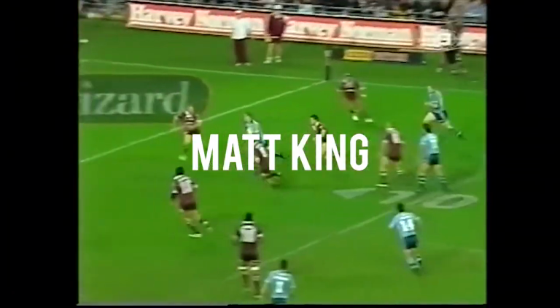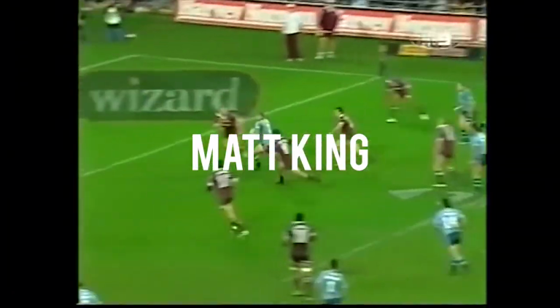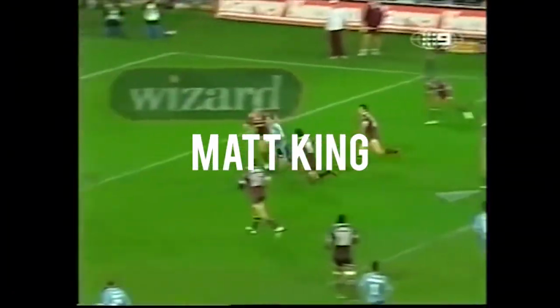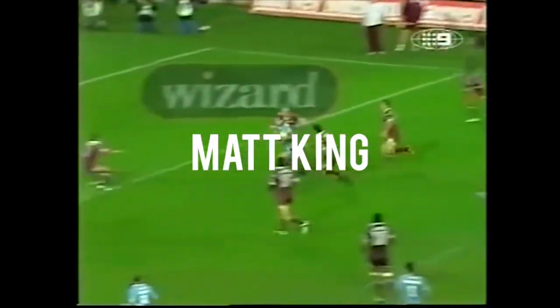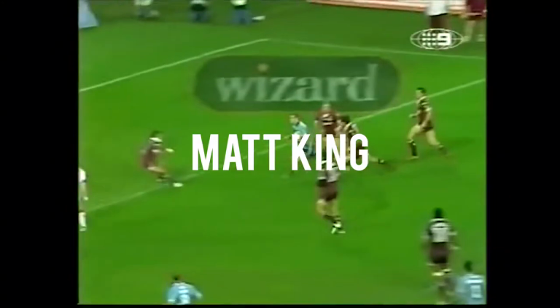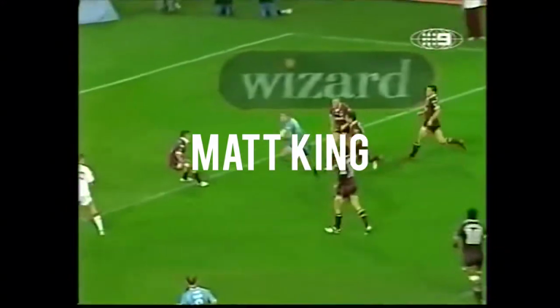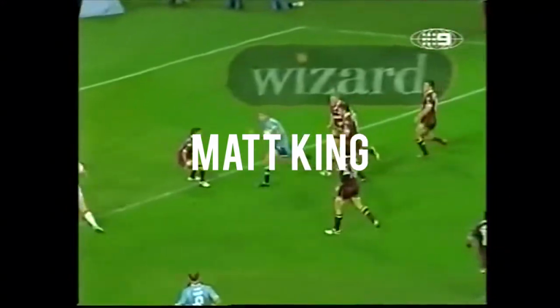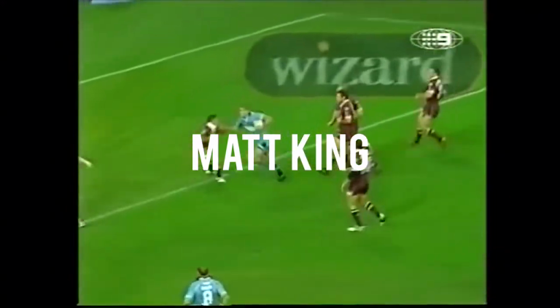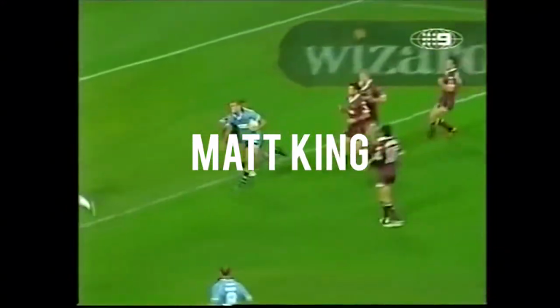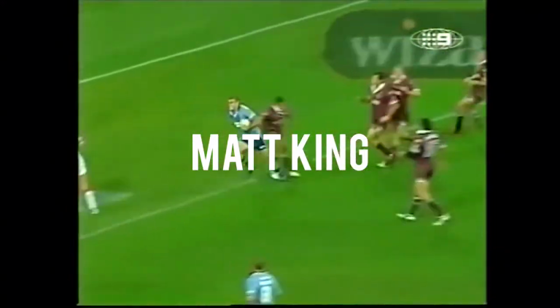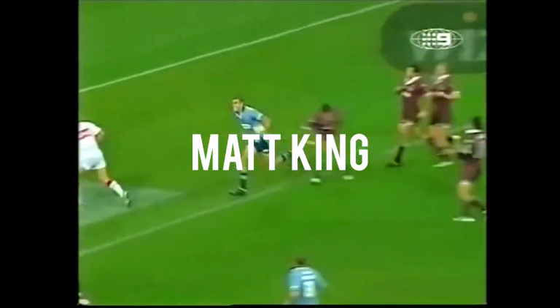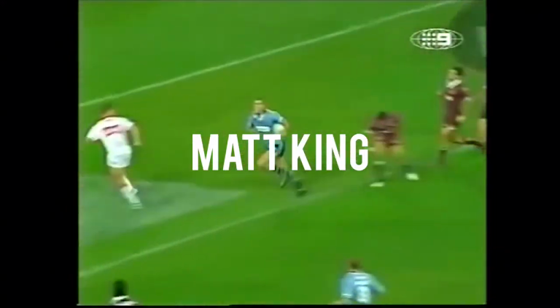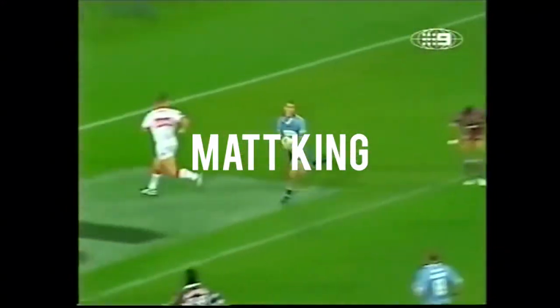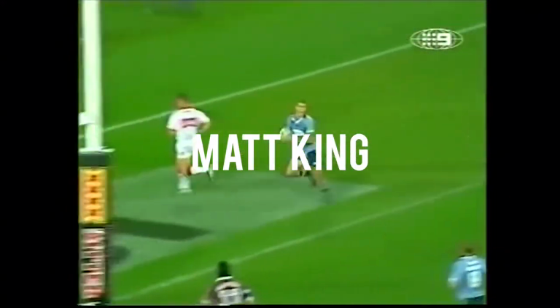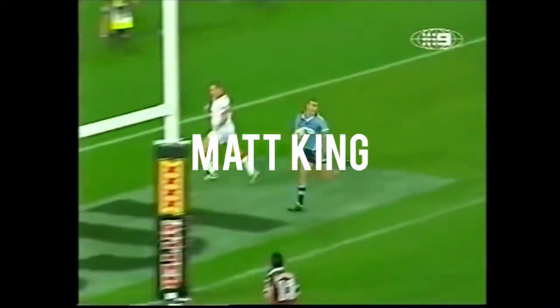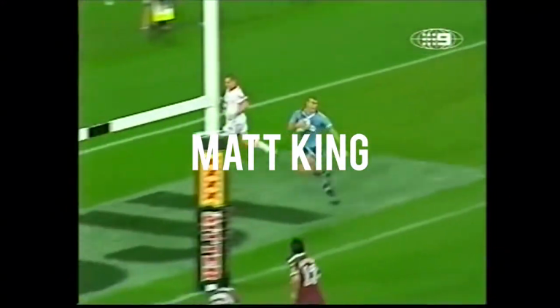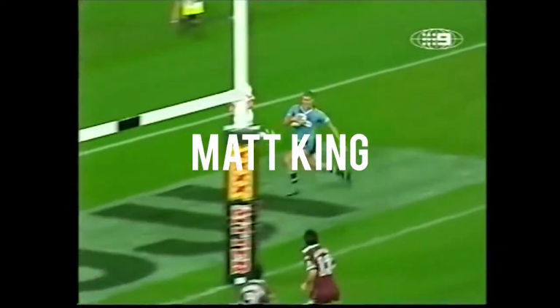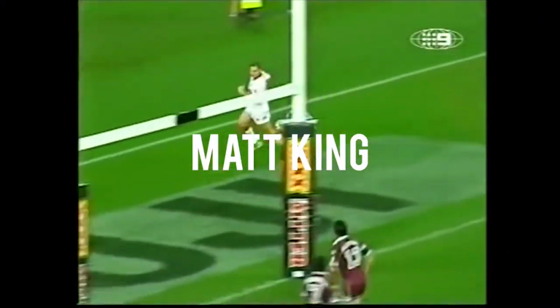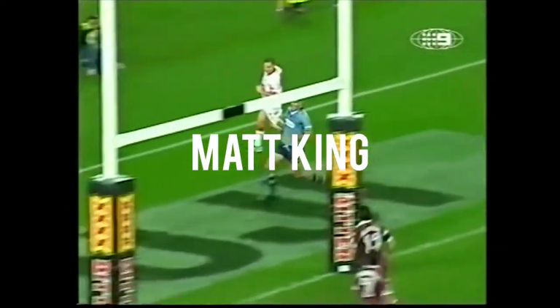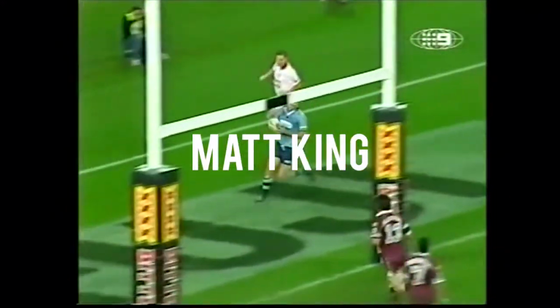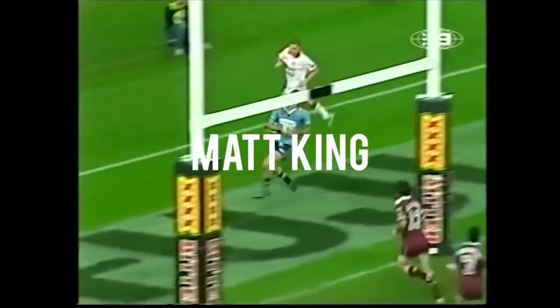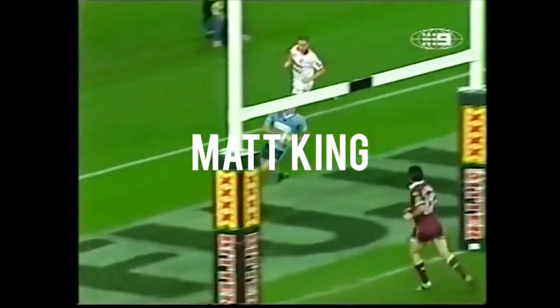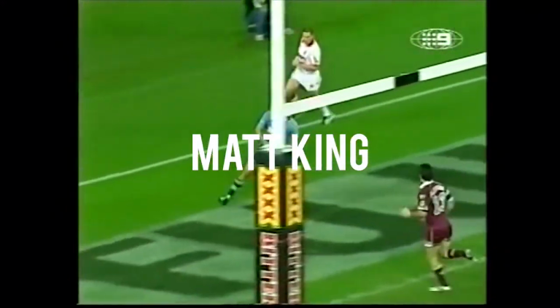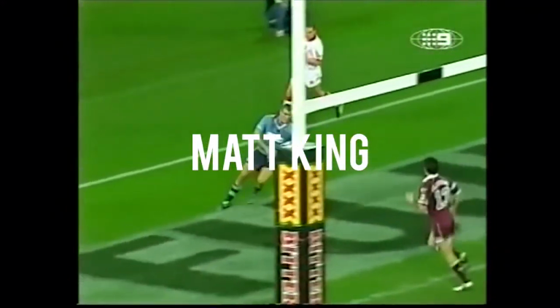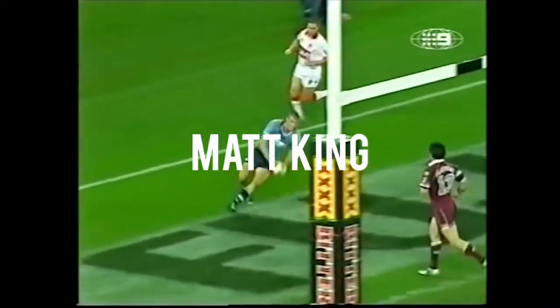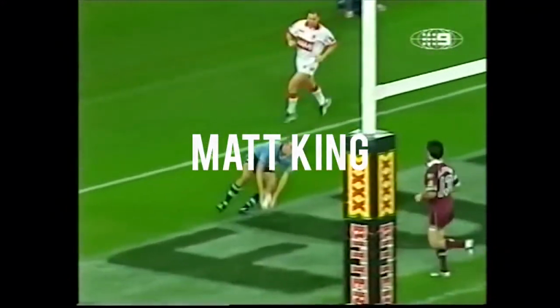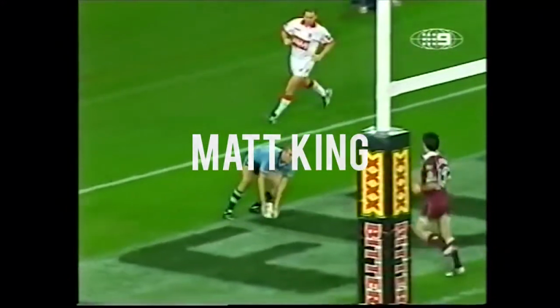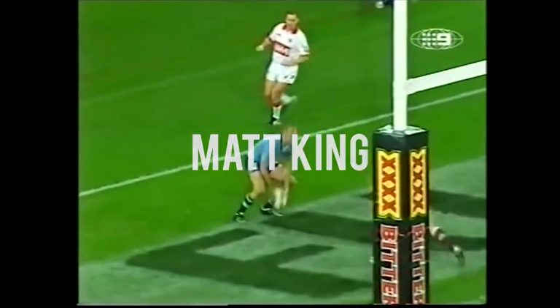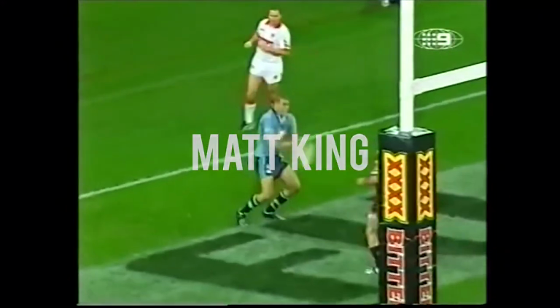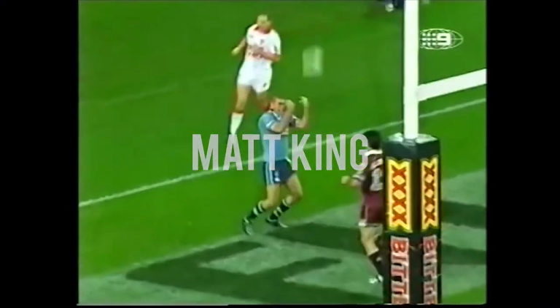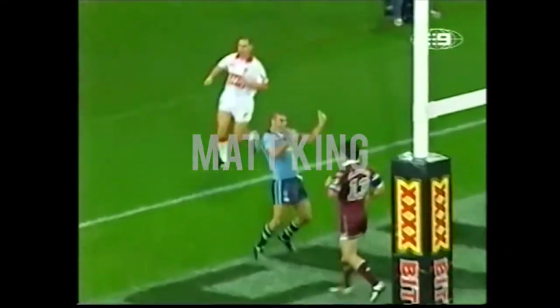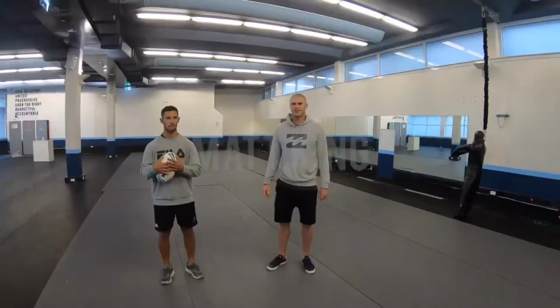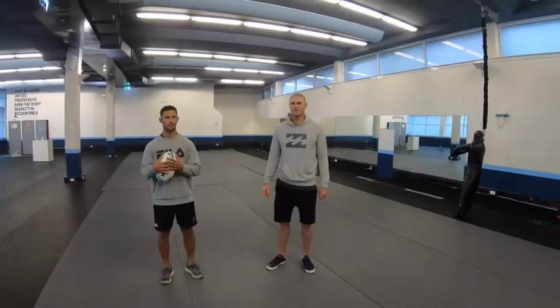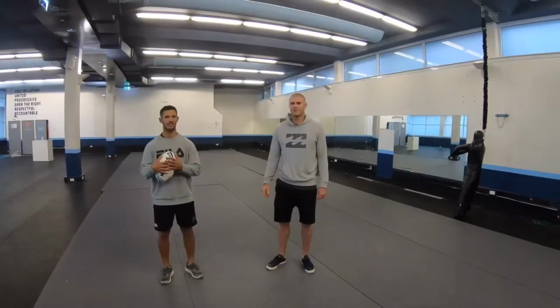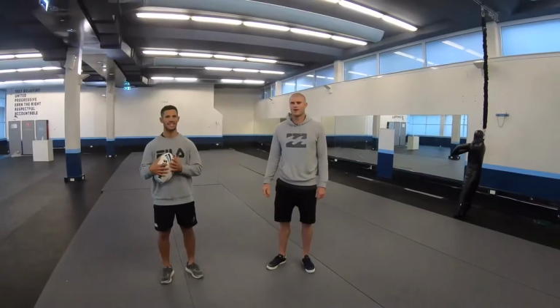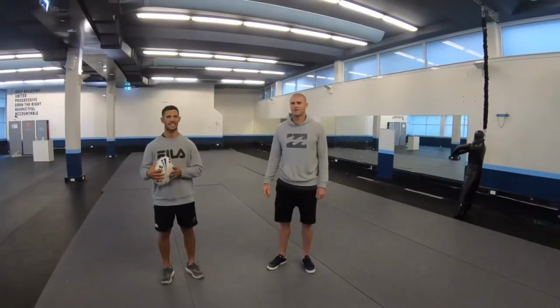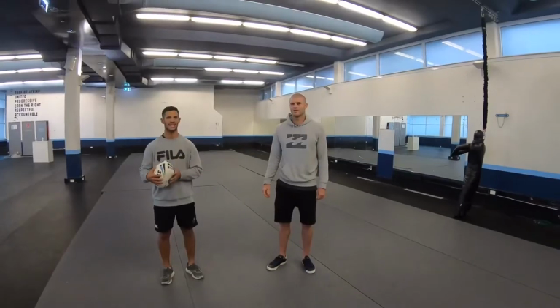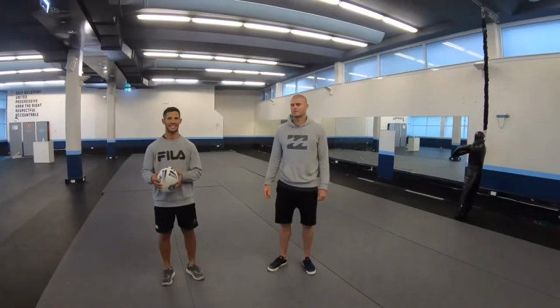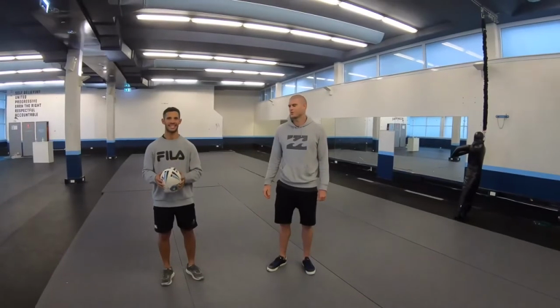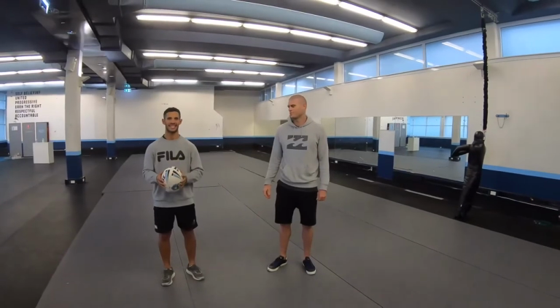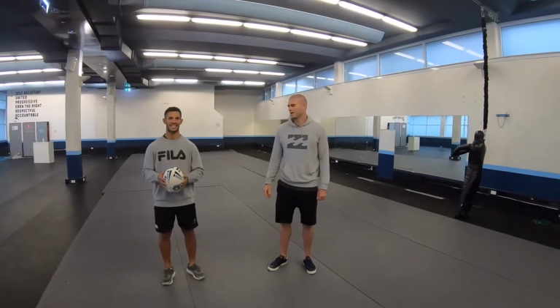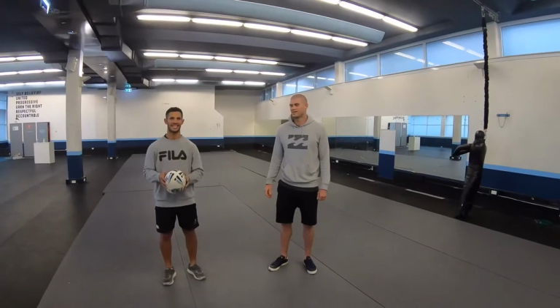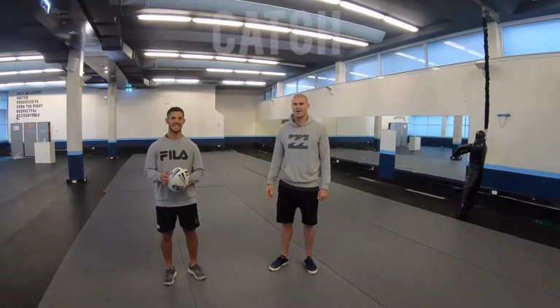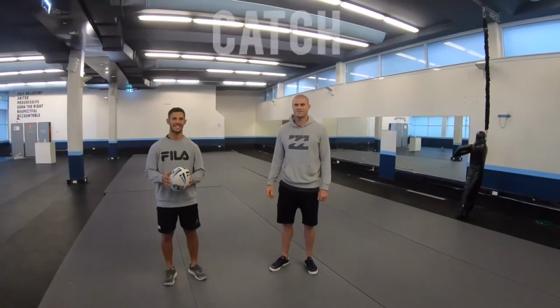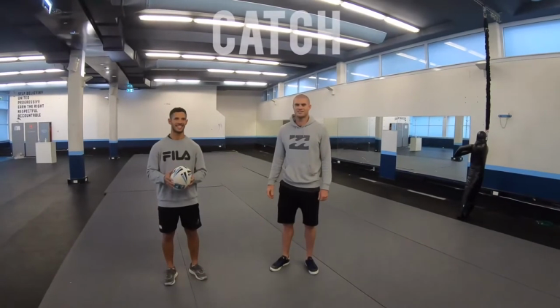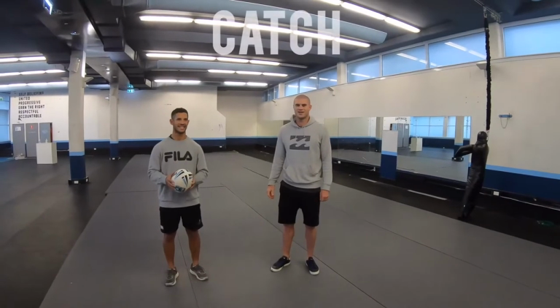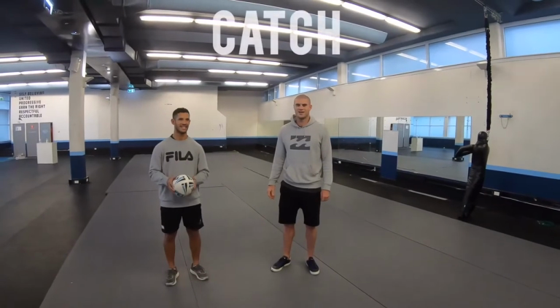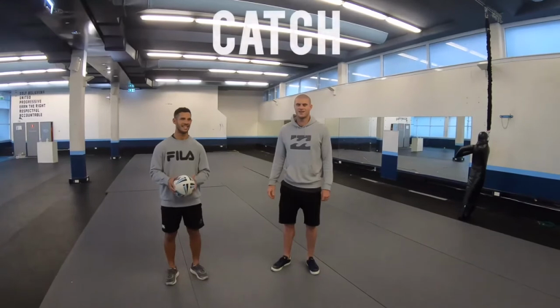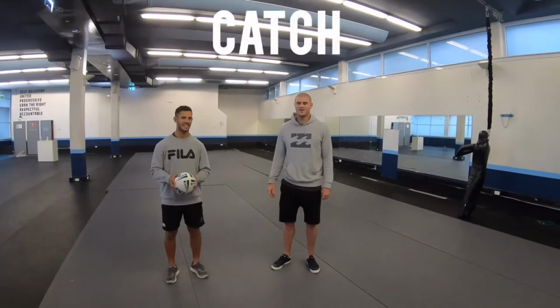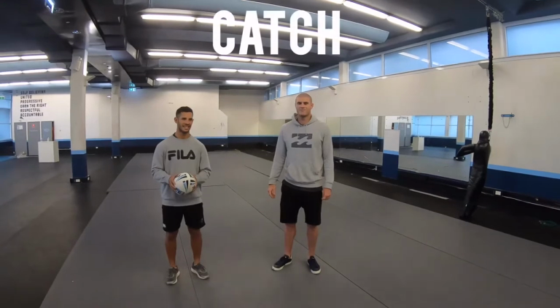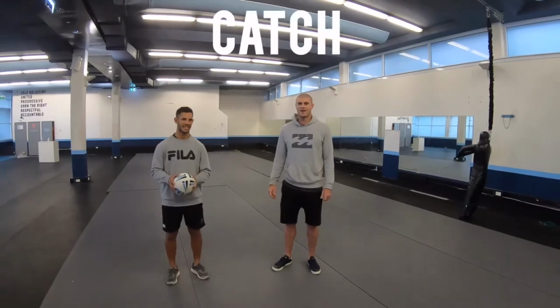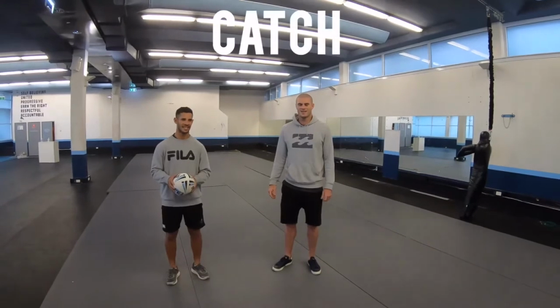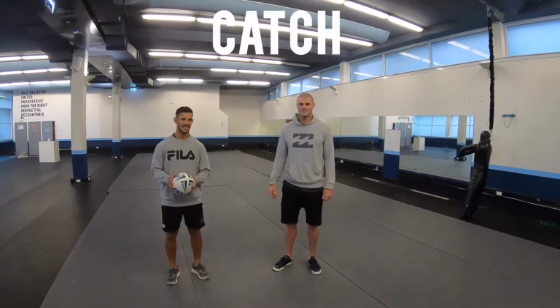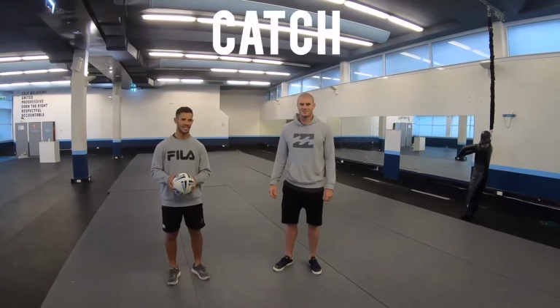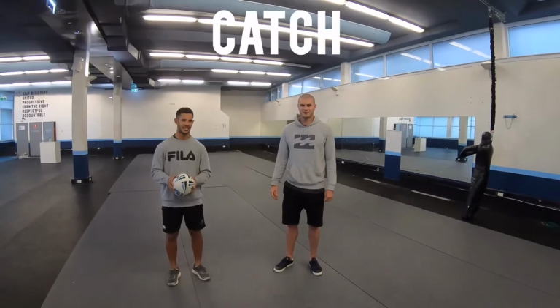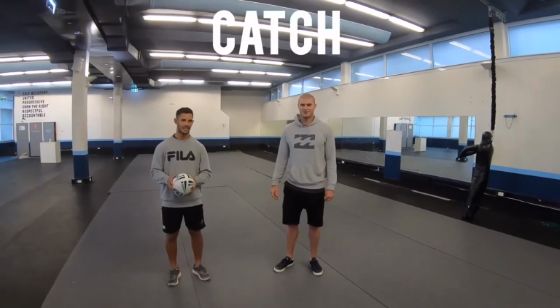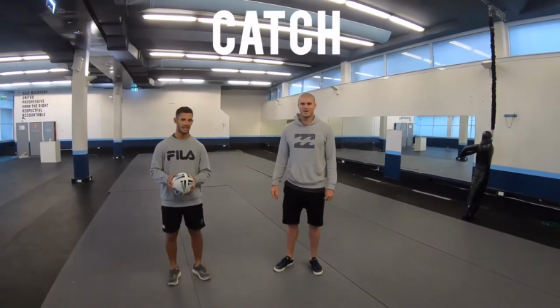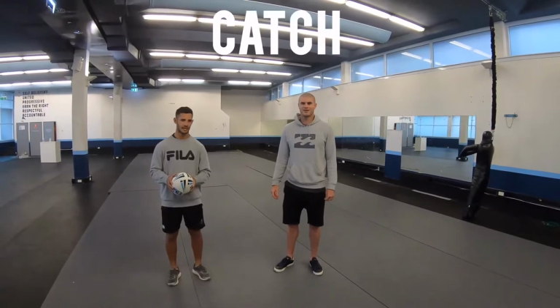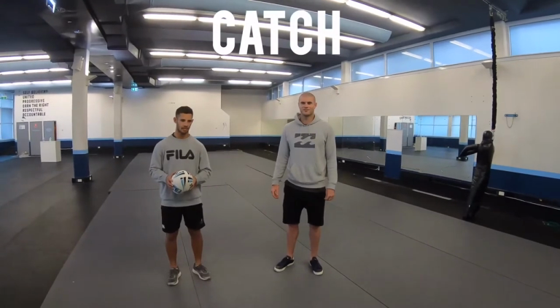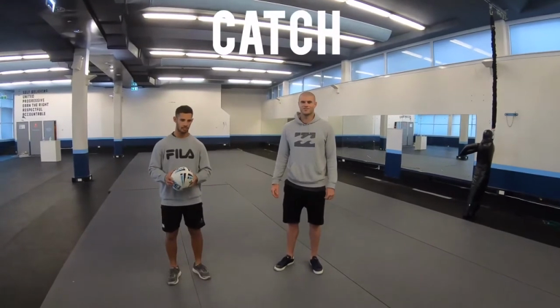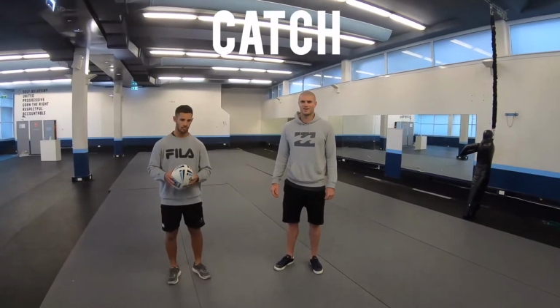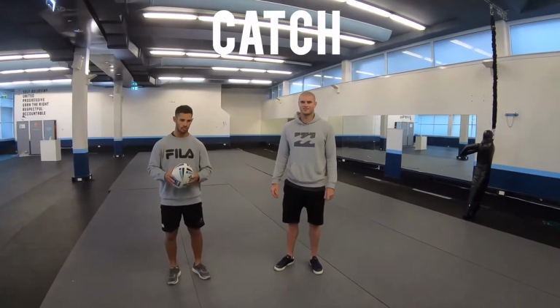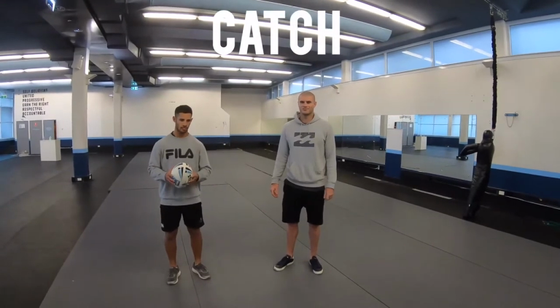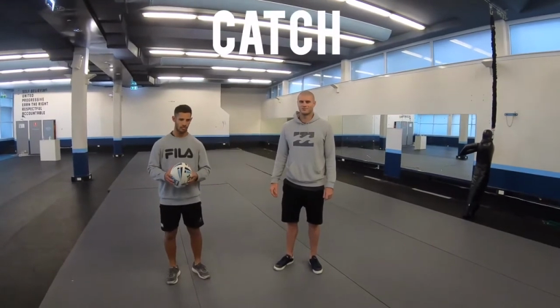G'day guys, here with J.K. and Wozza on the Fundamentals of Footing. We're going to talk about the catch today — how to catch the ball and how not to catch the ball.